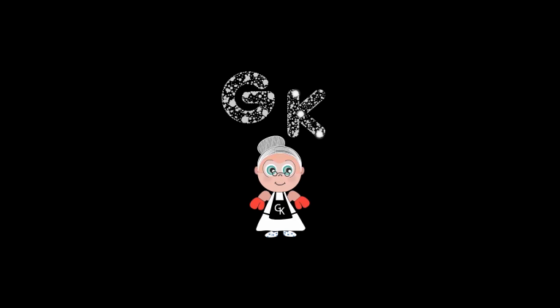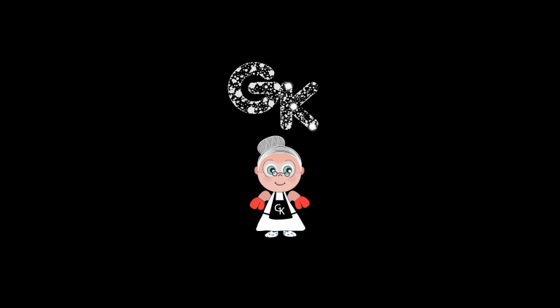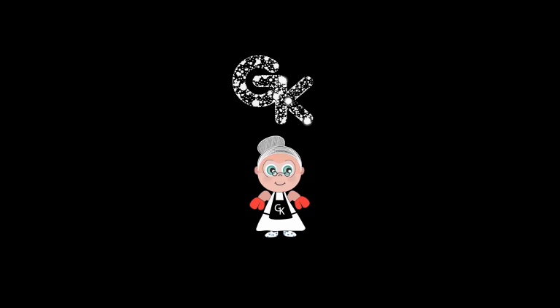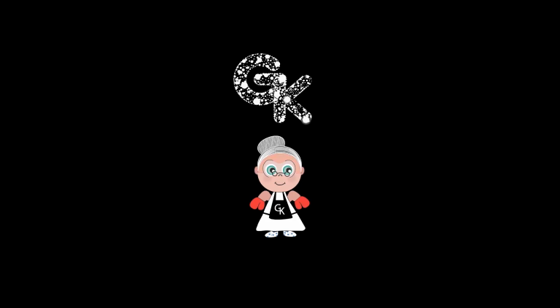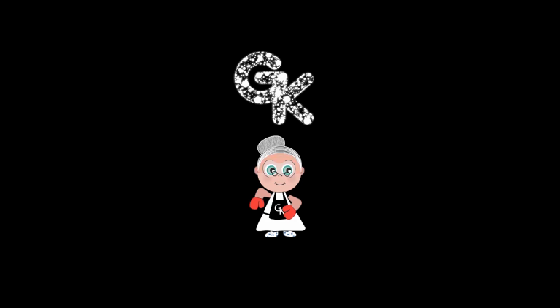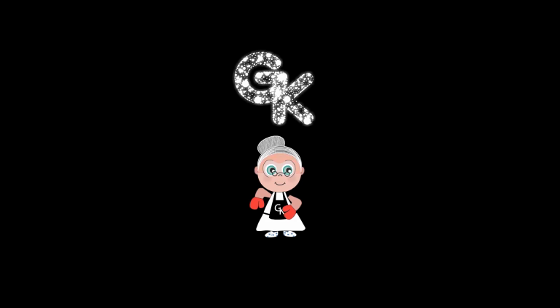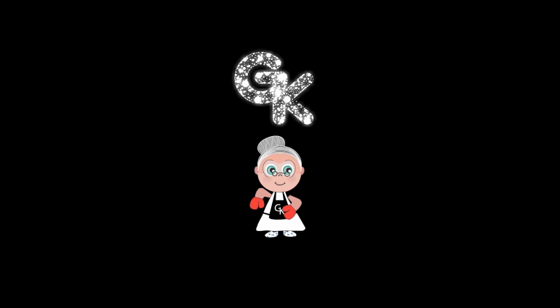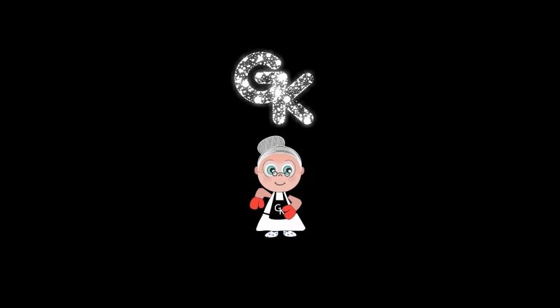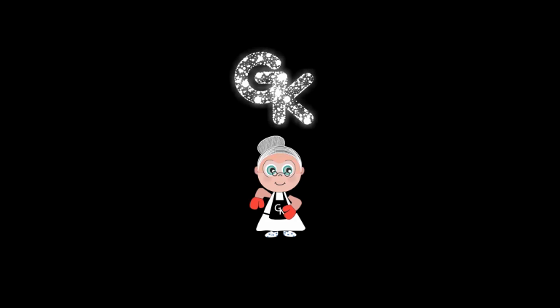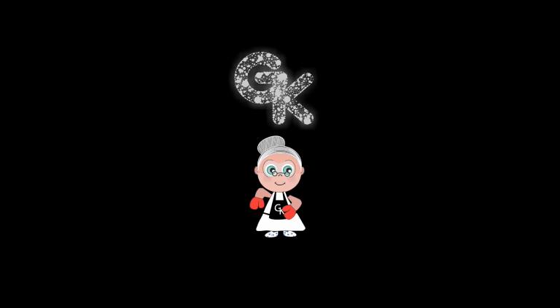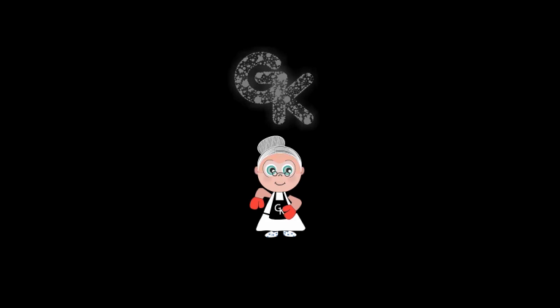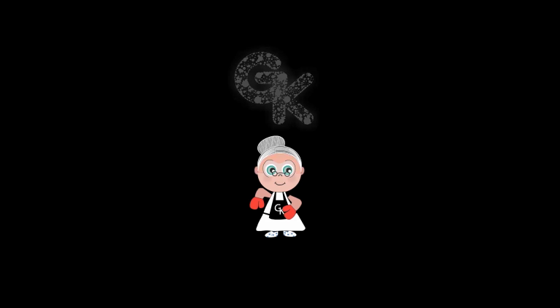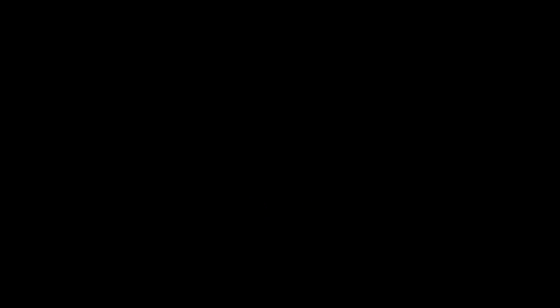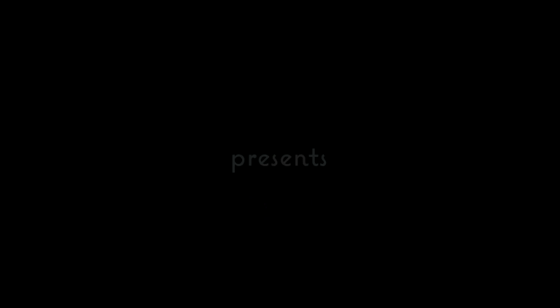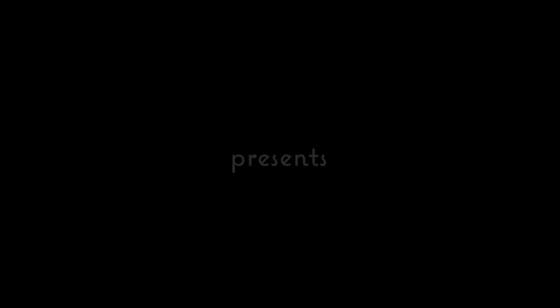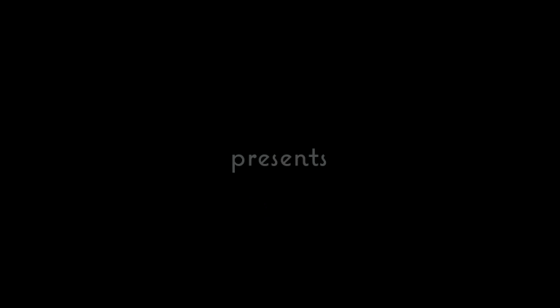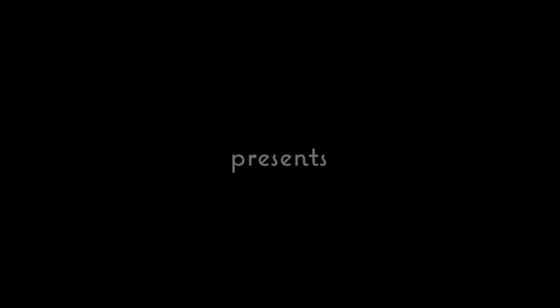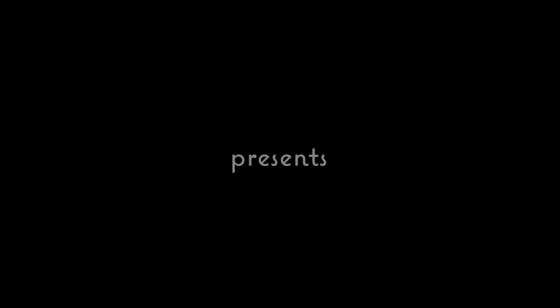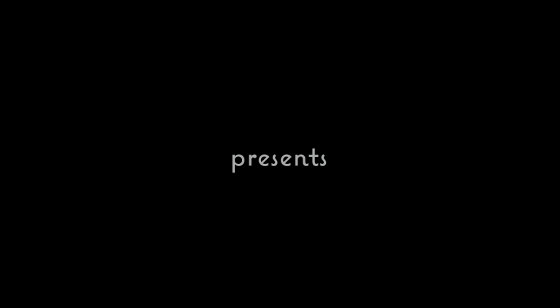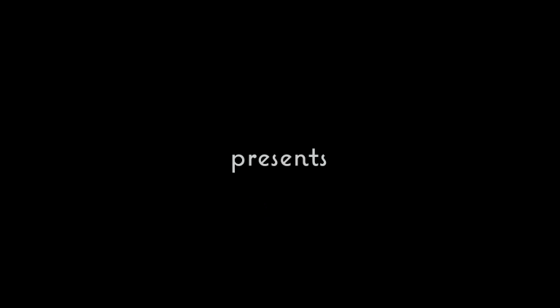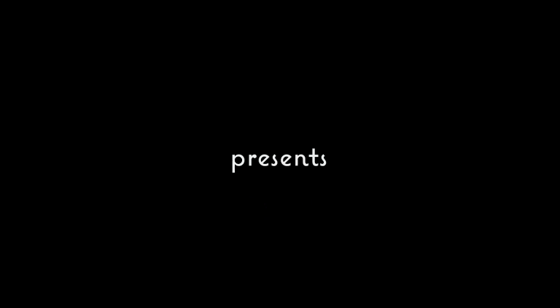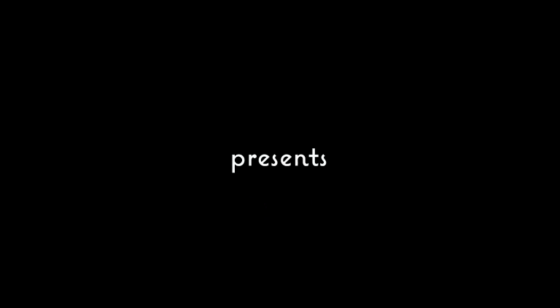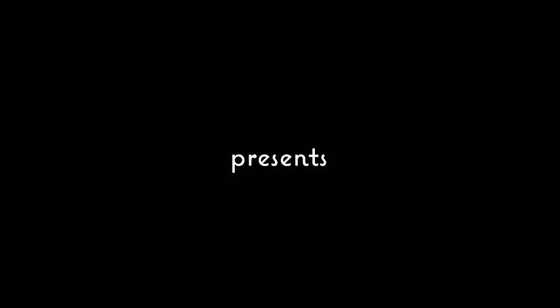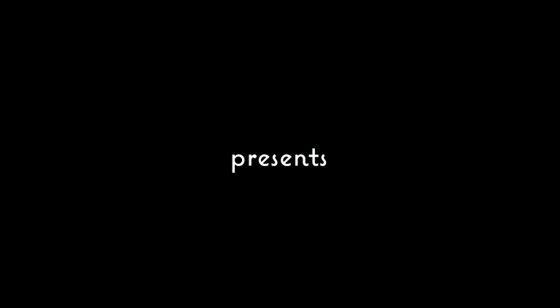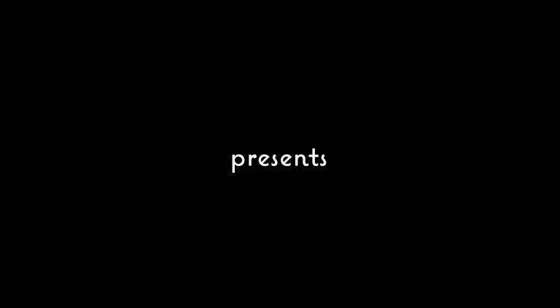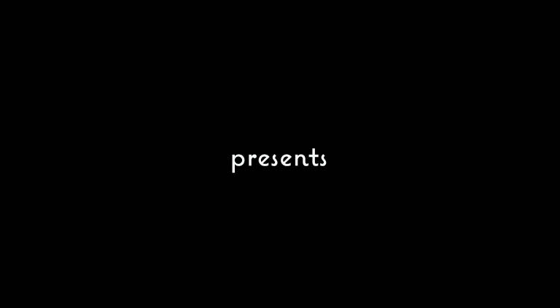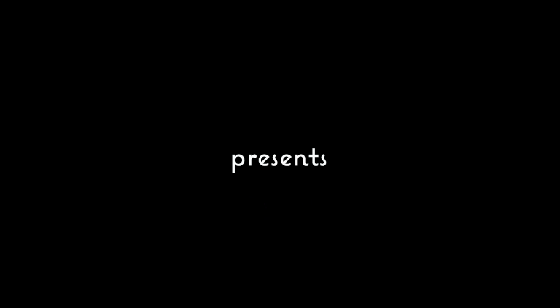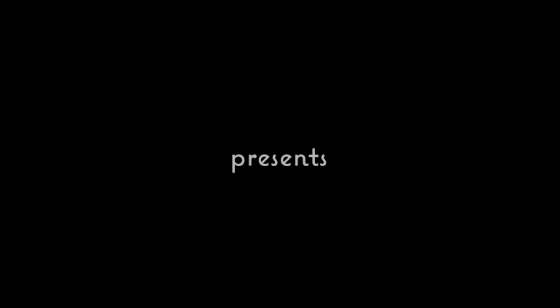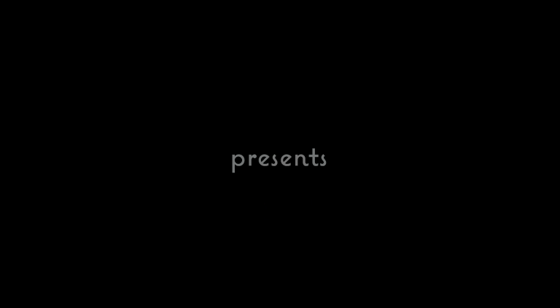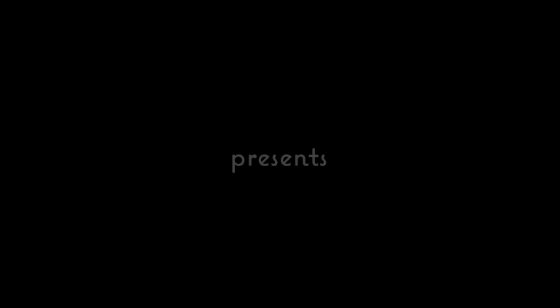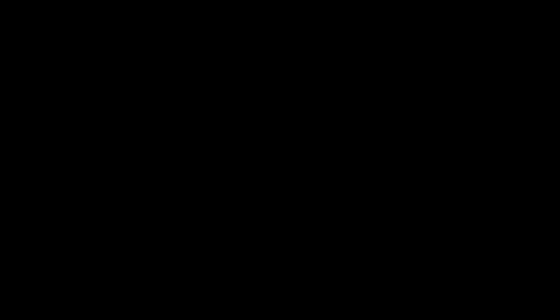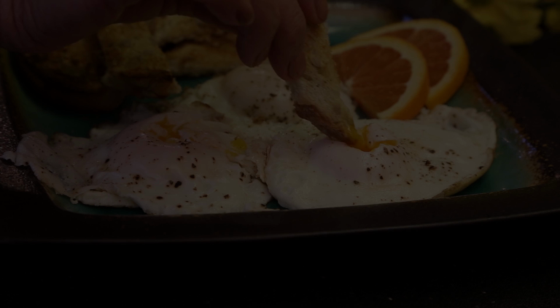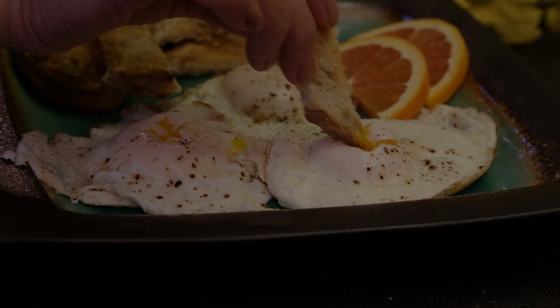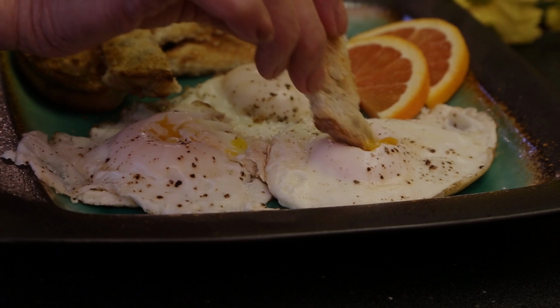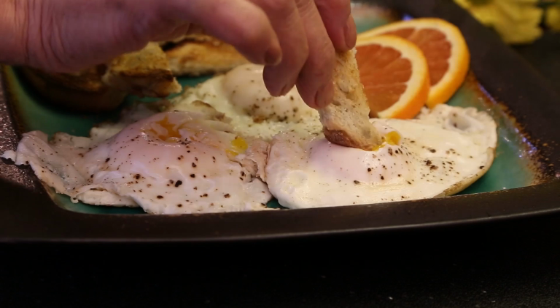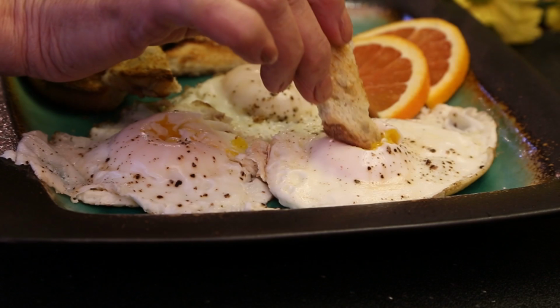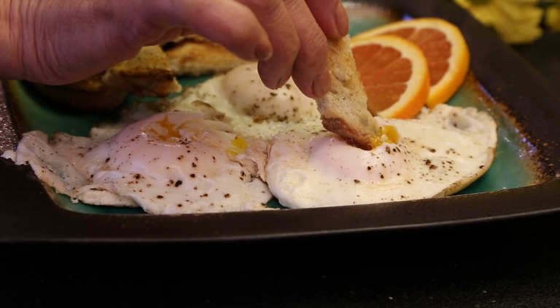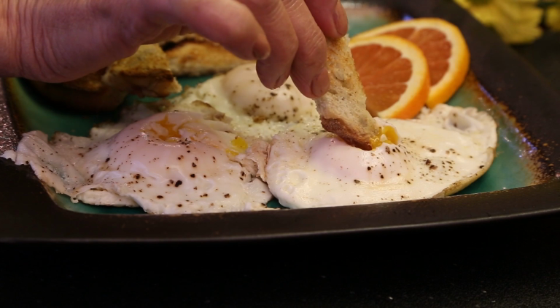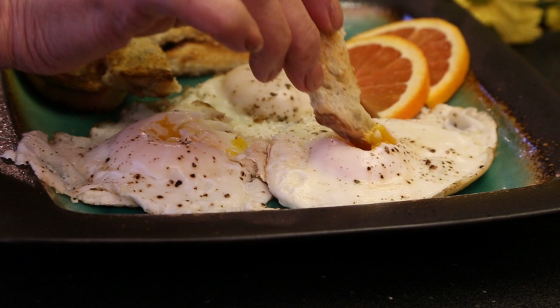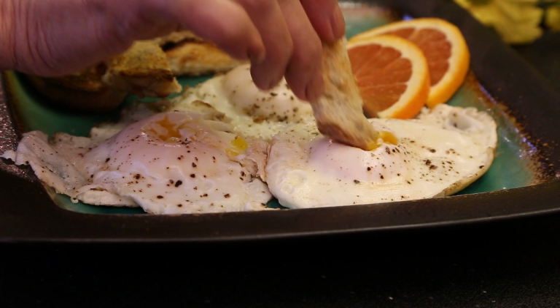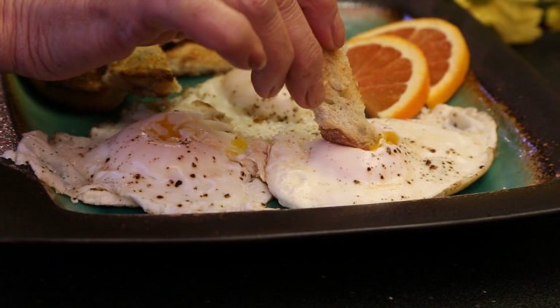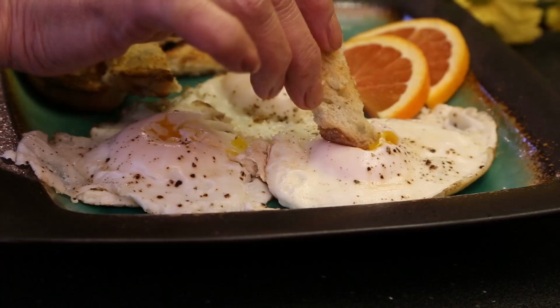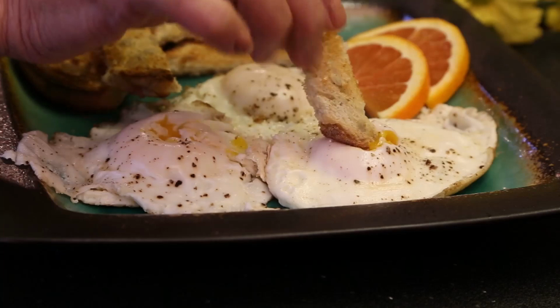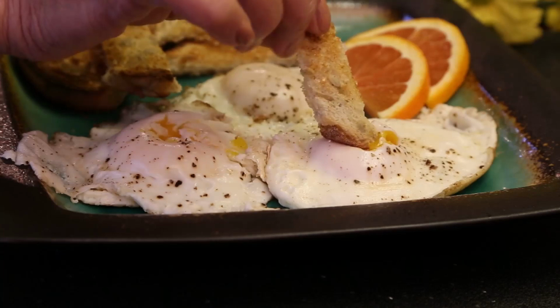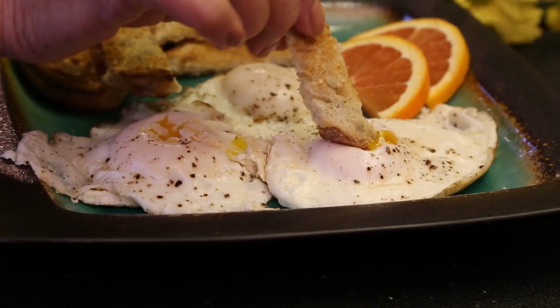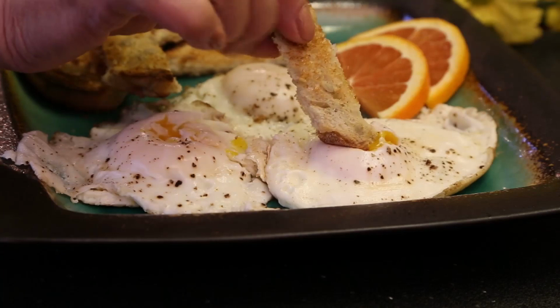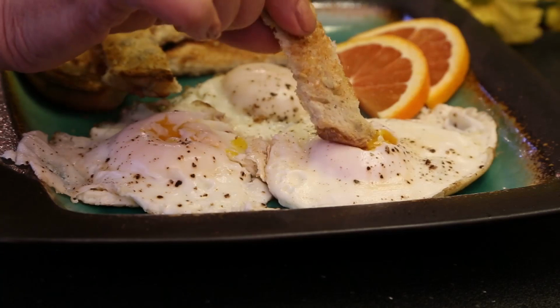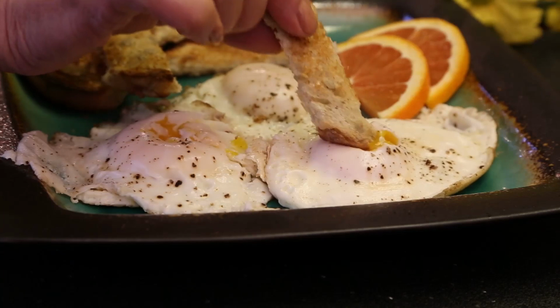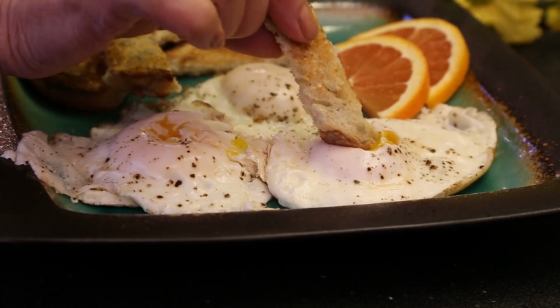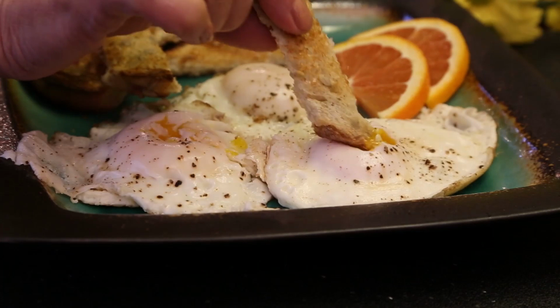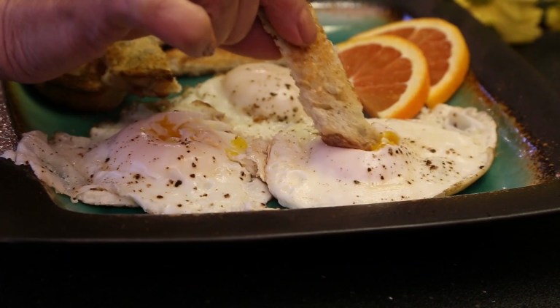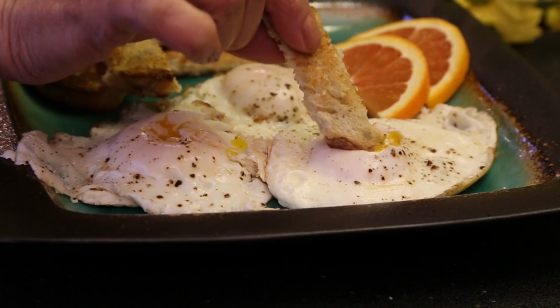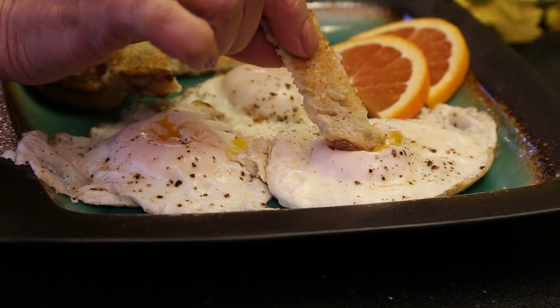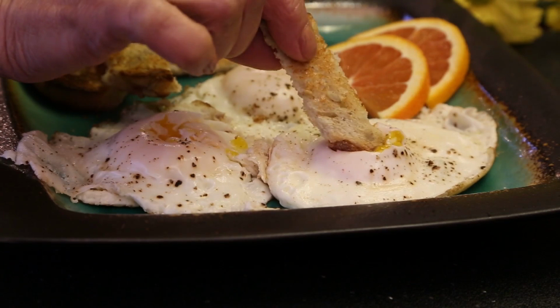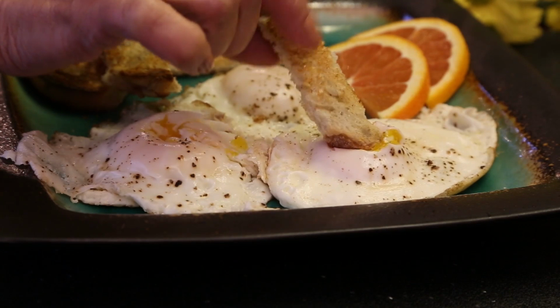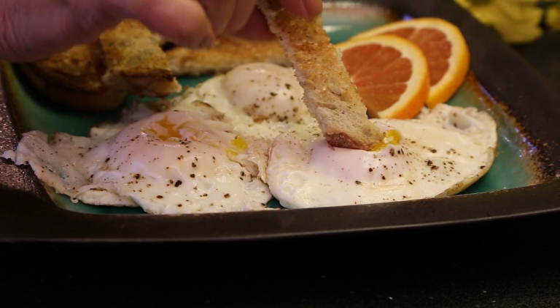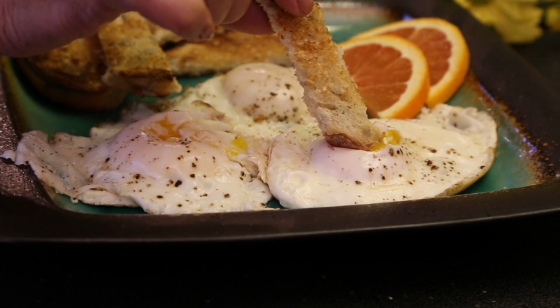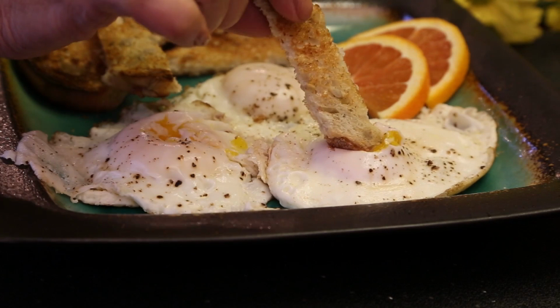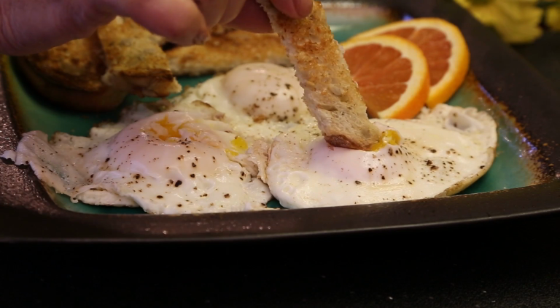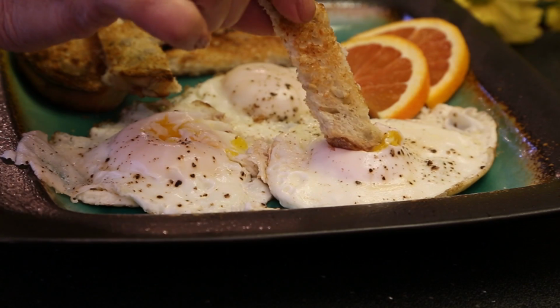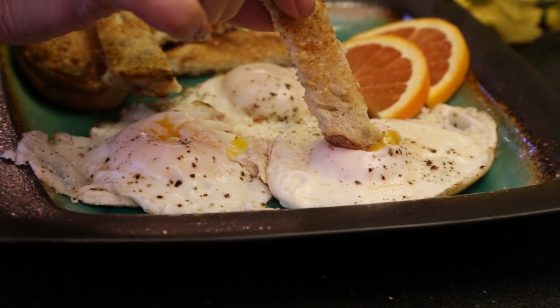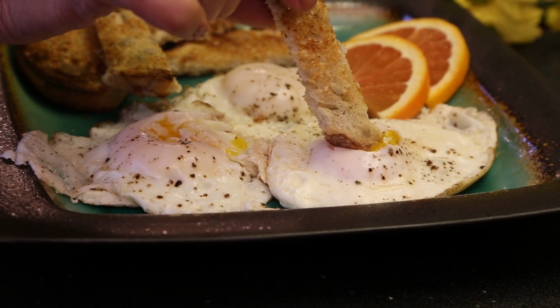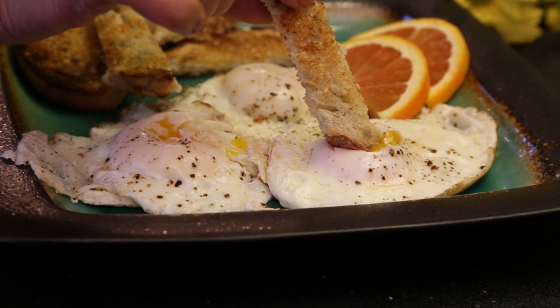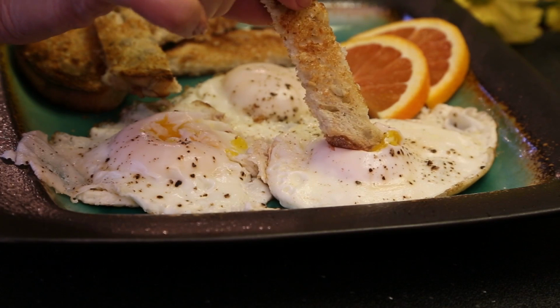Welcome to Grandmother's Kitchen. In this short video I'll show you how my grandma made steam basted eggs for us.